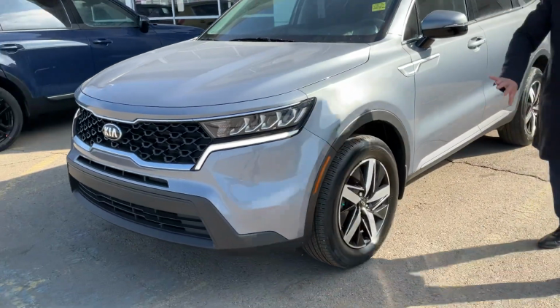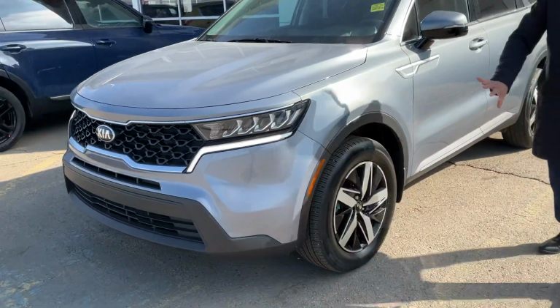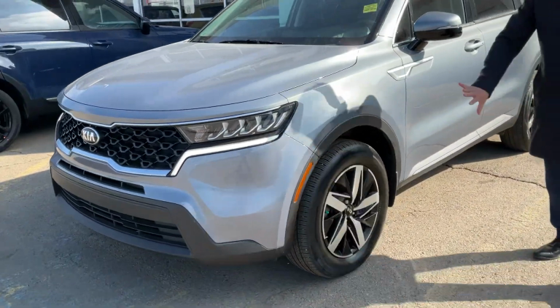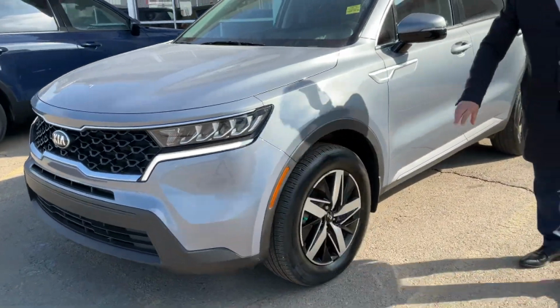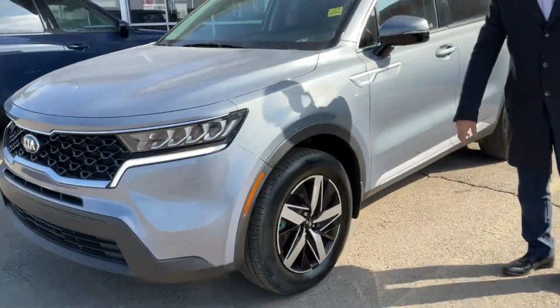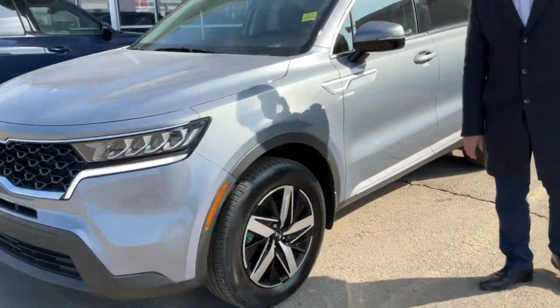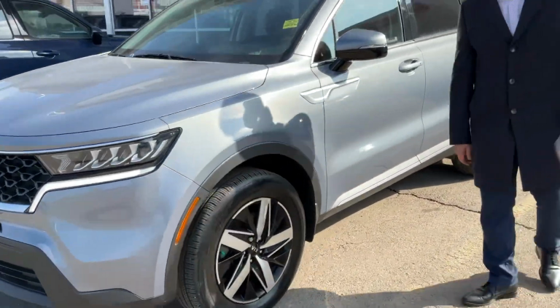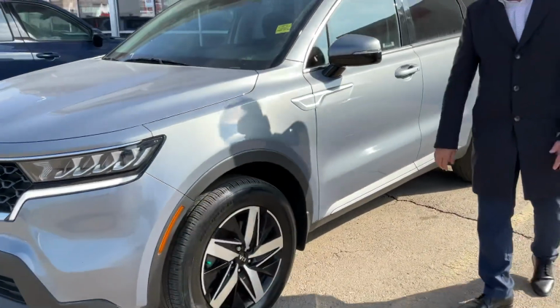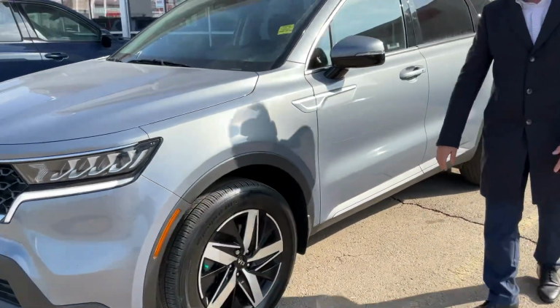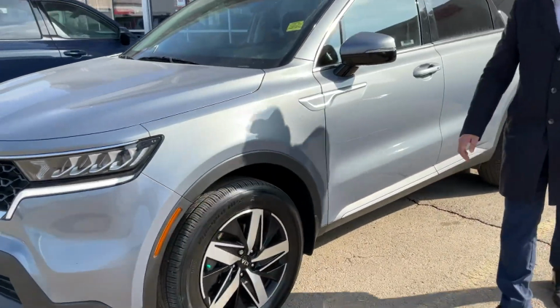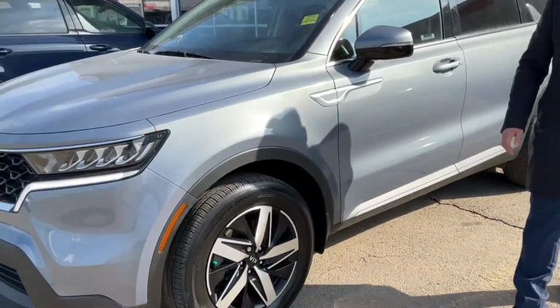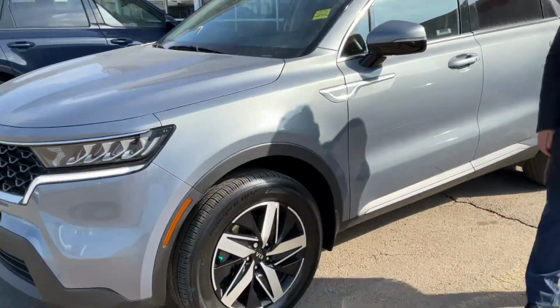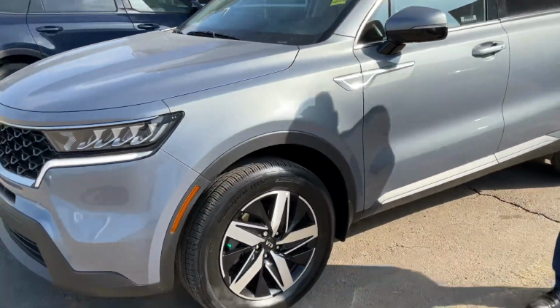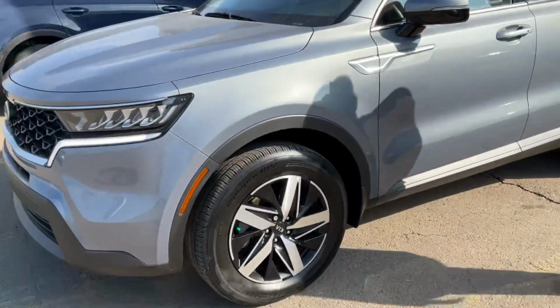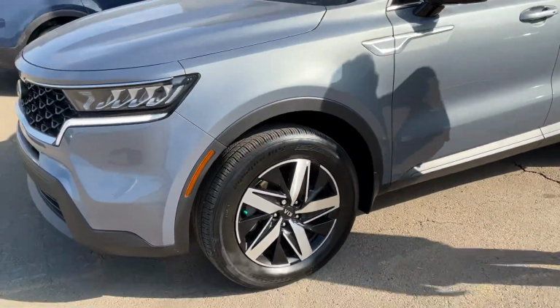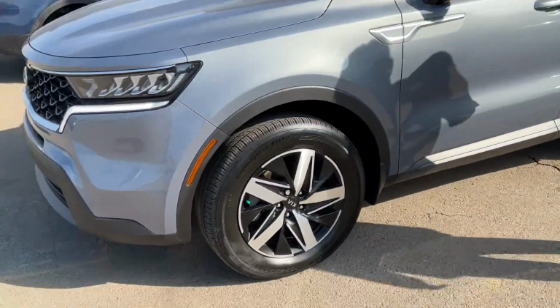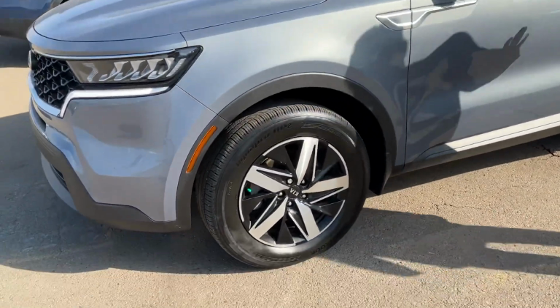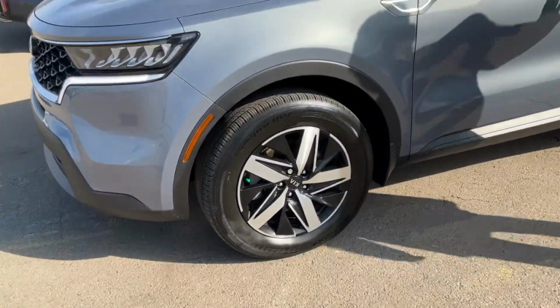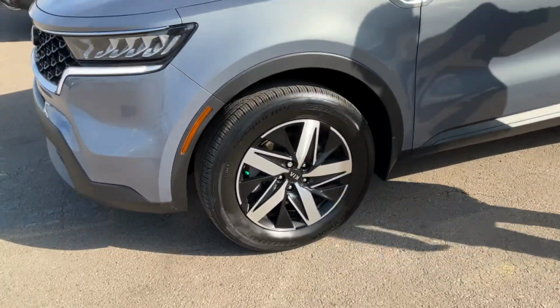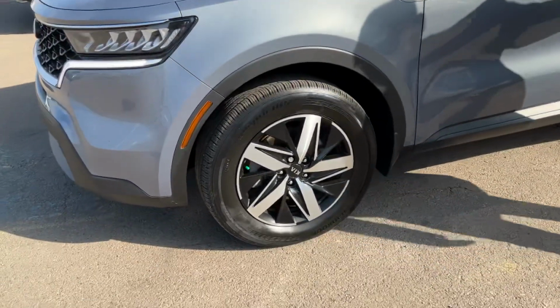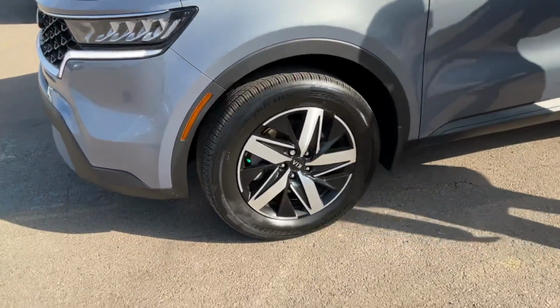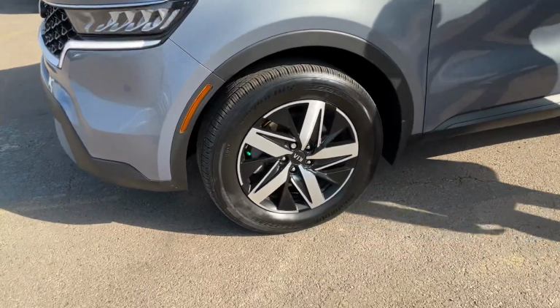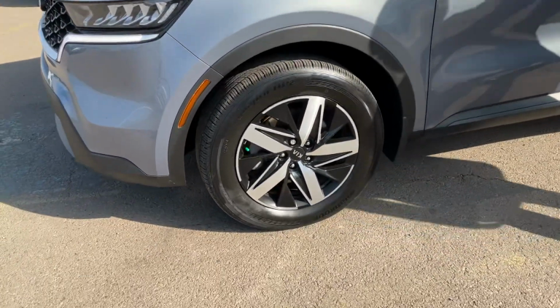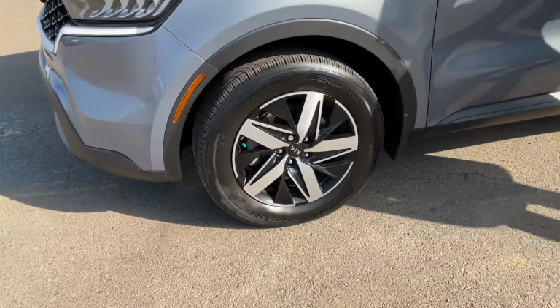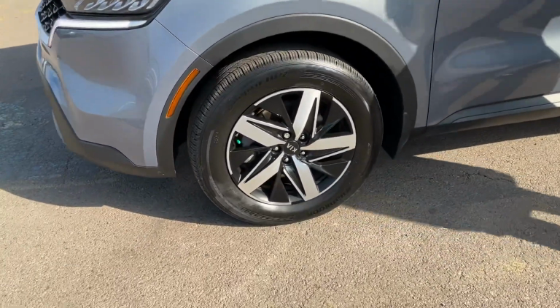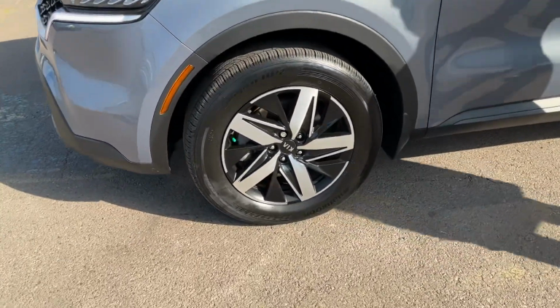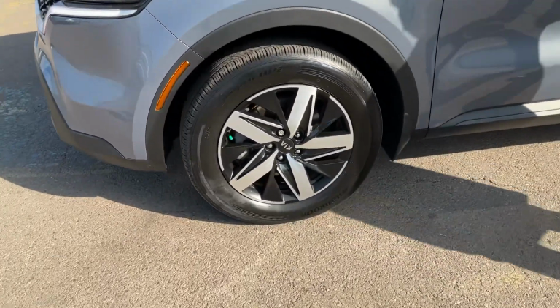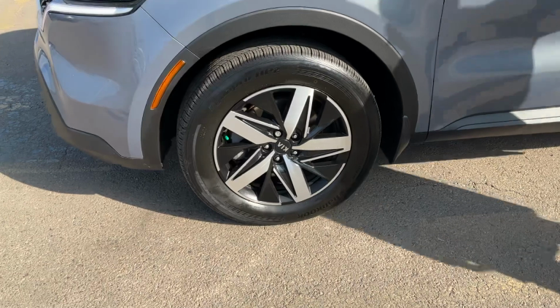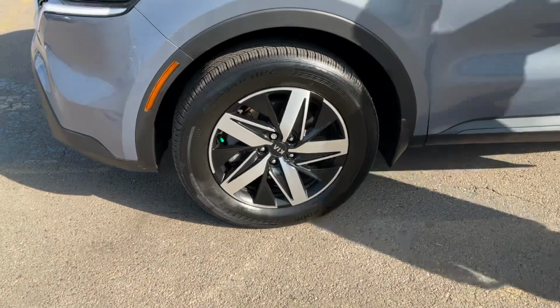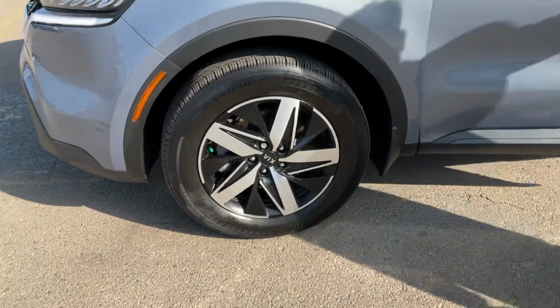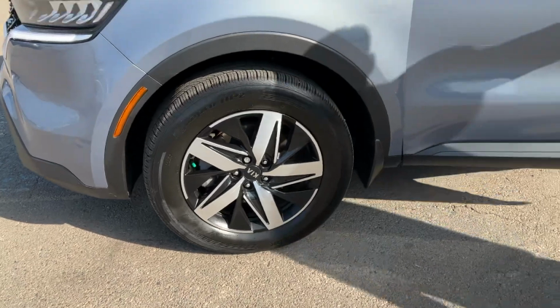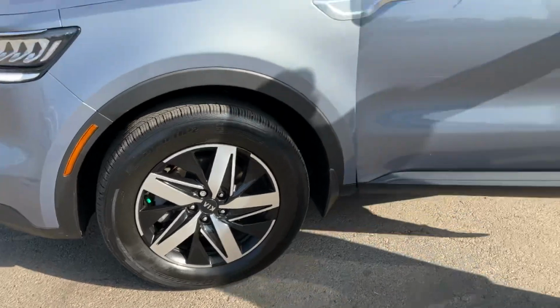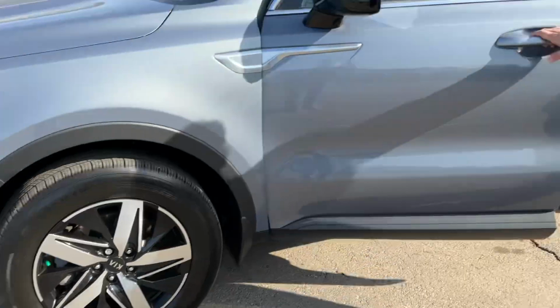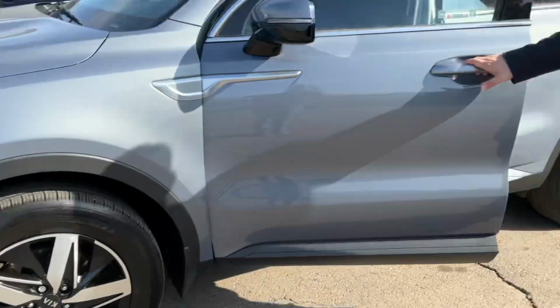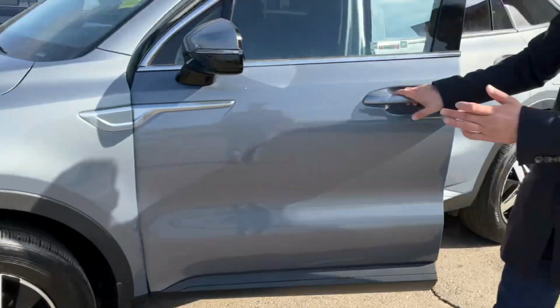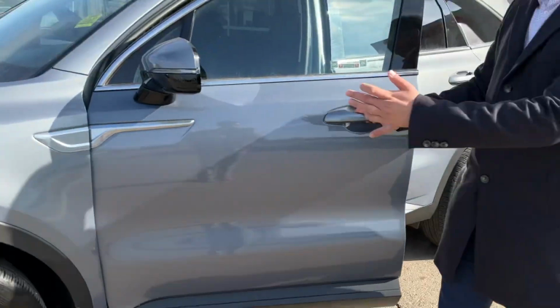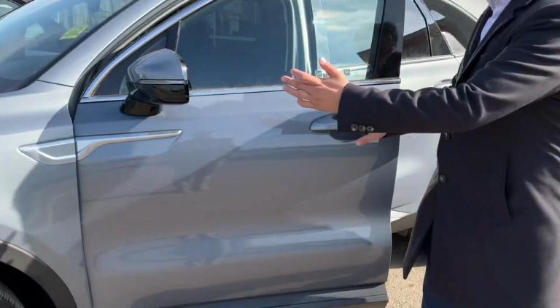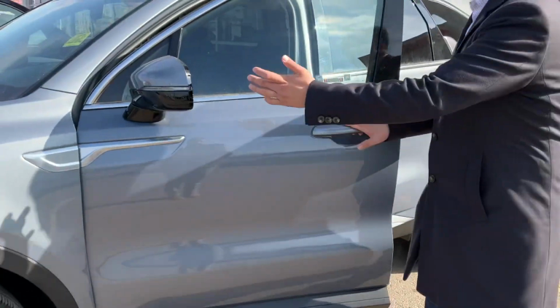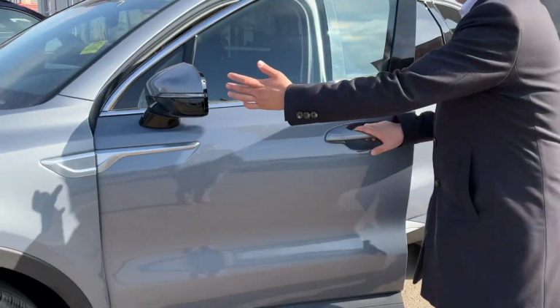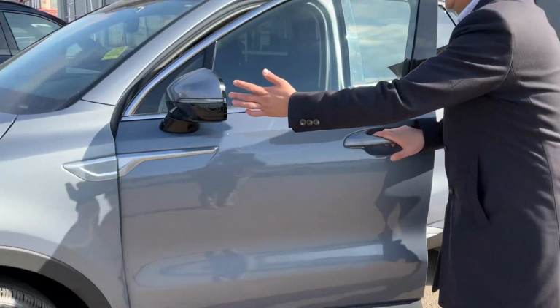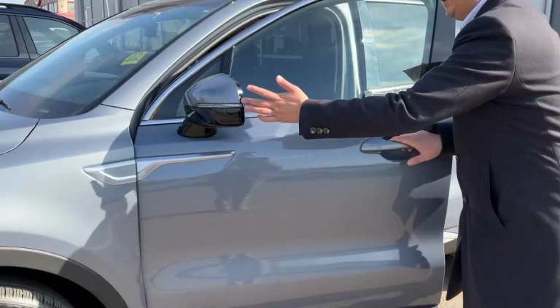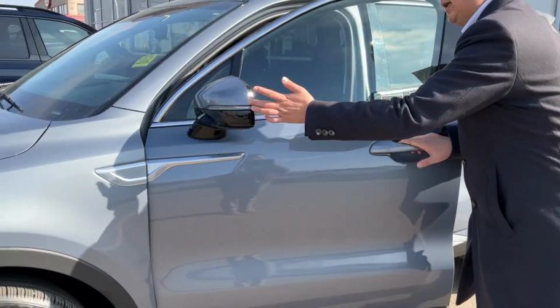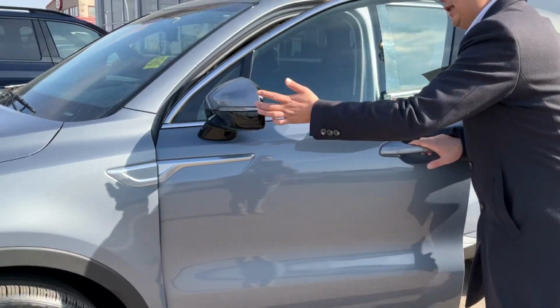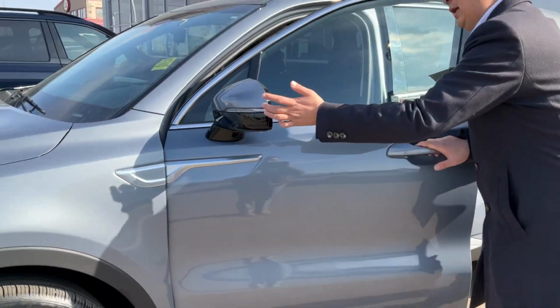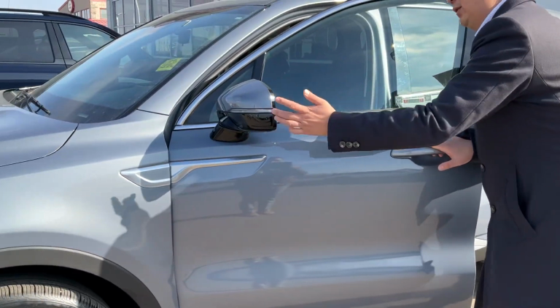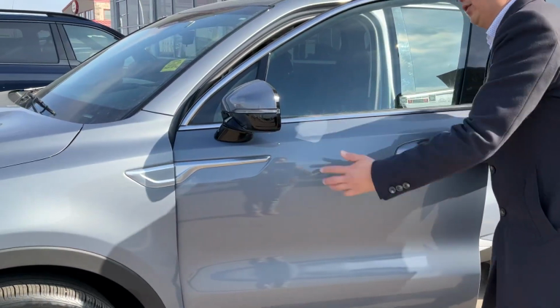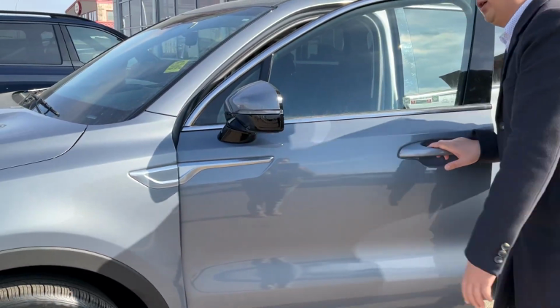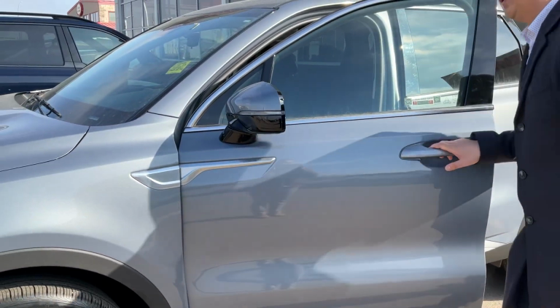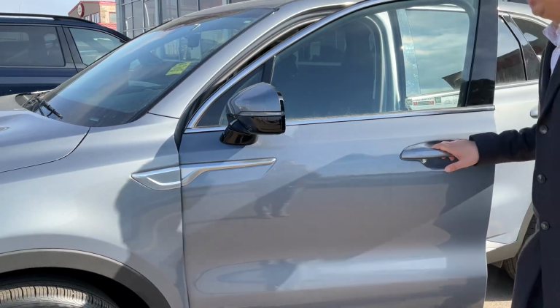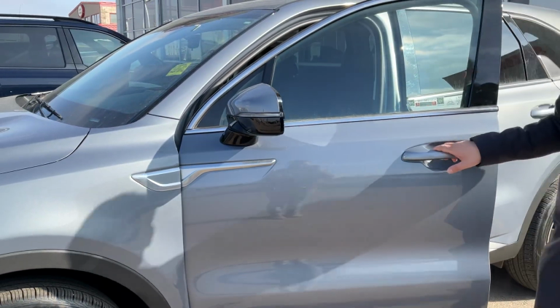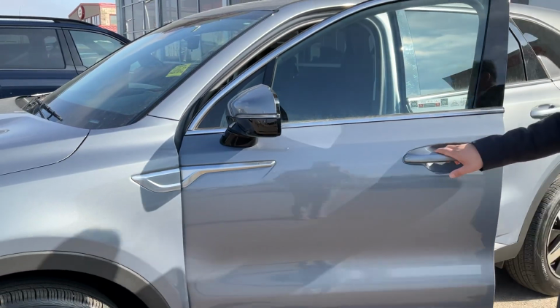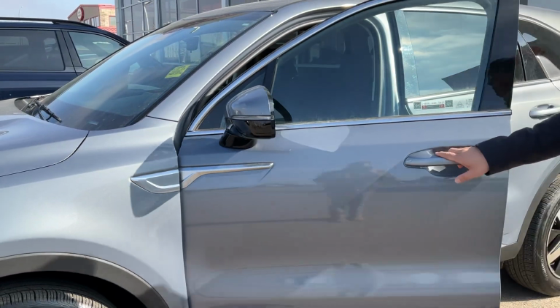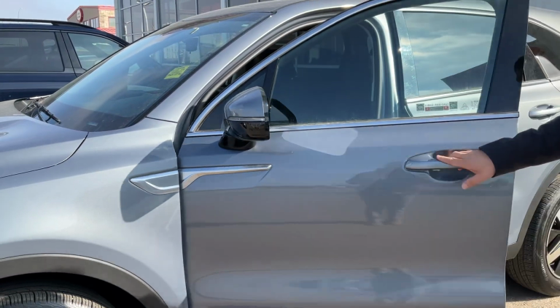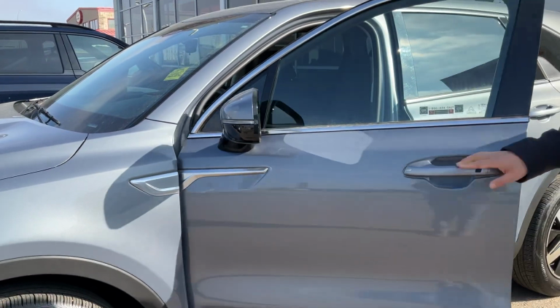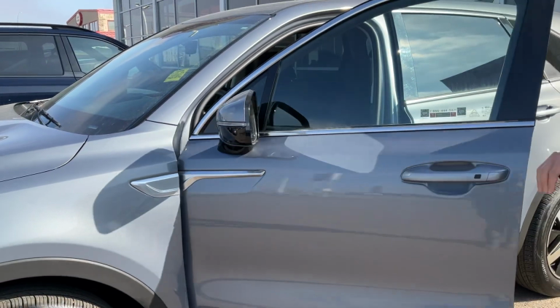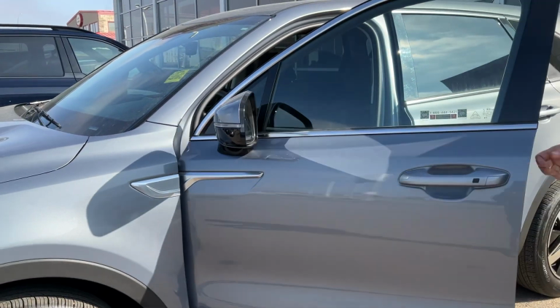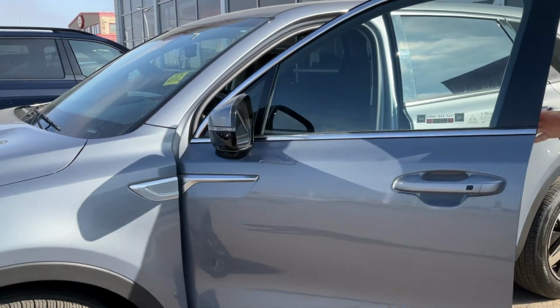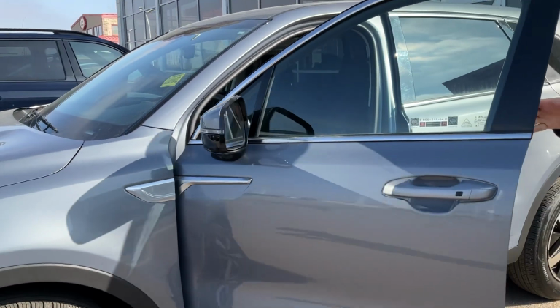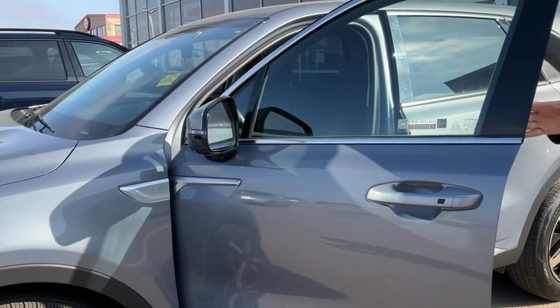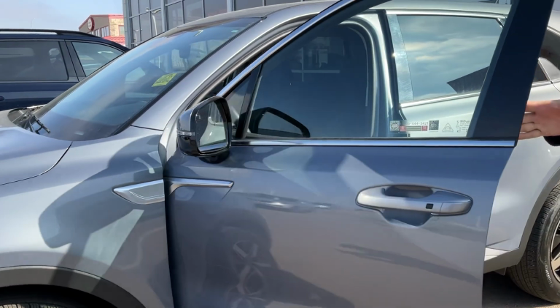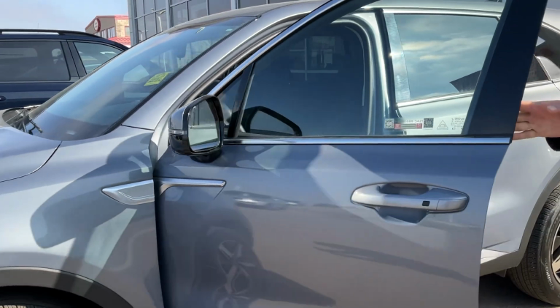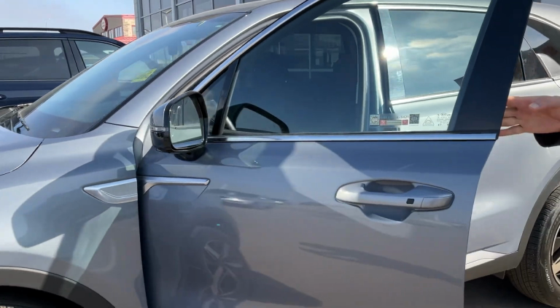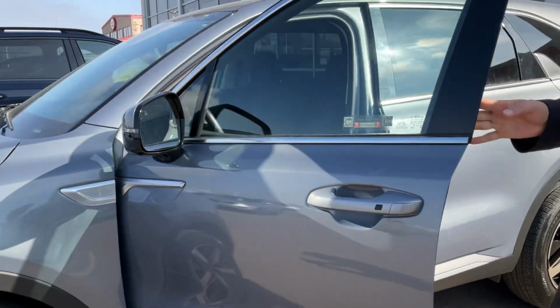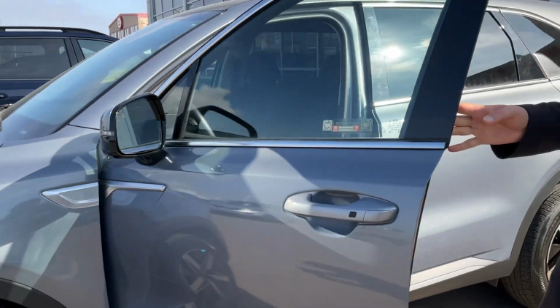They have a nice alloy wheel with 18 inch, LED light on the signal, and blind spot monitoring on it.